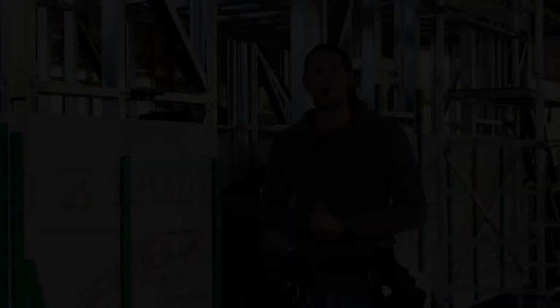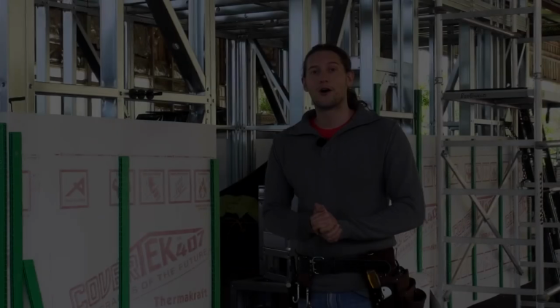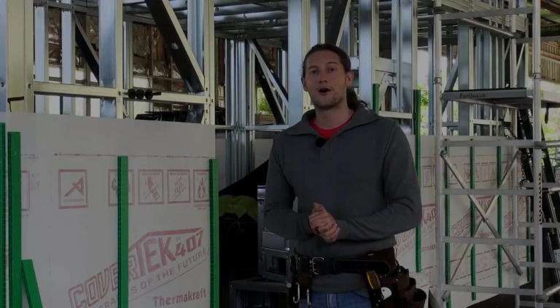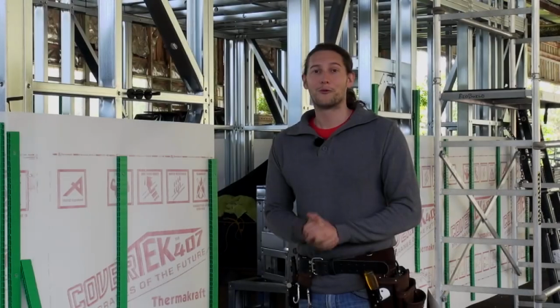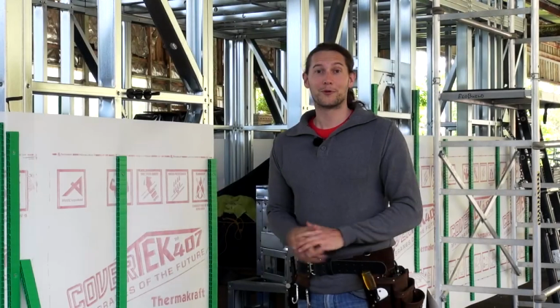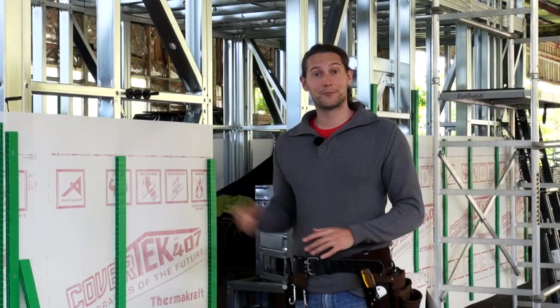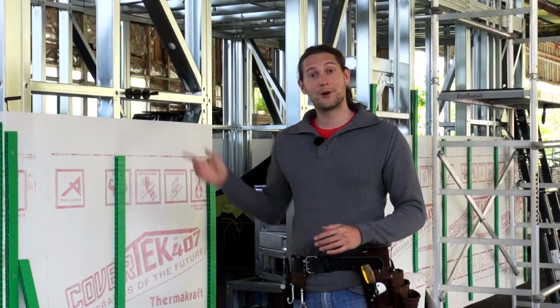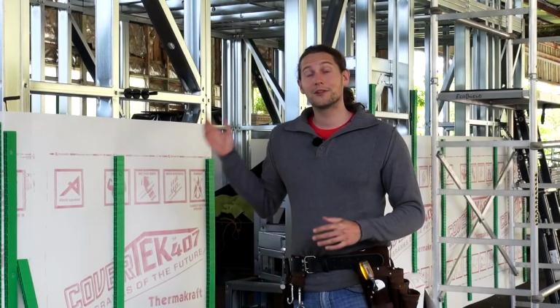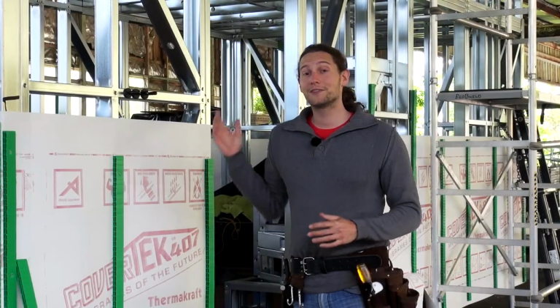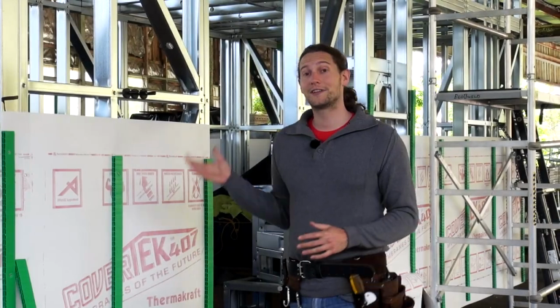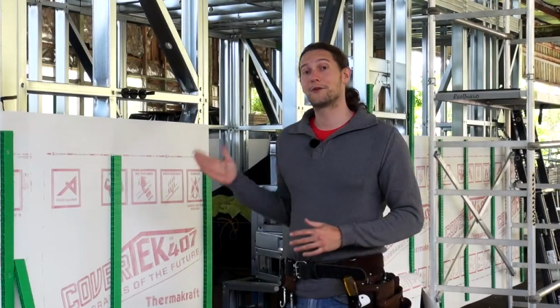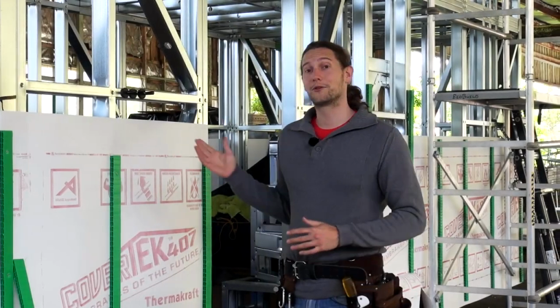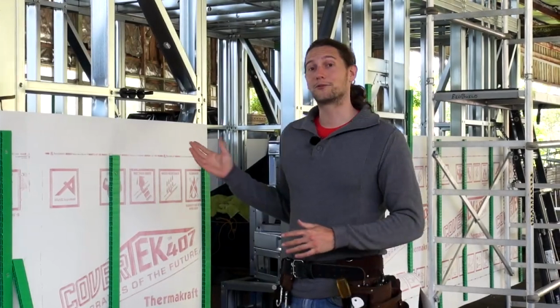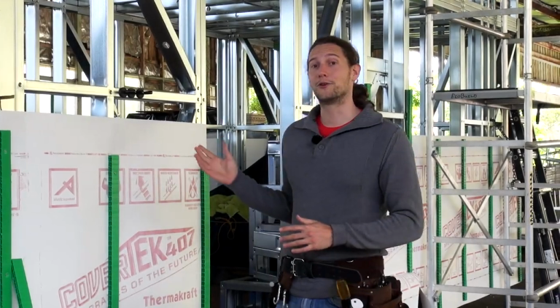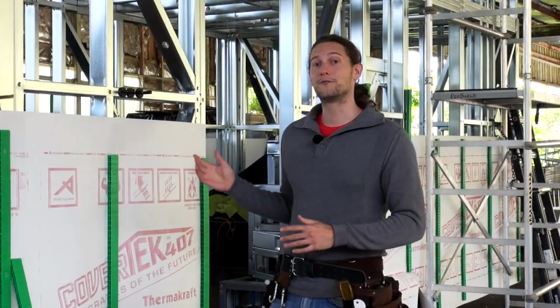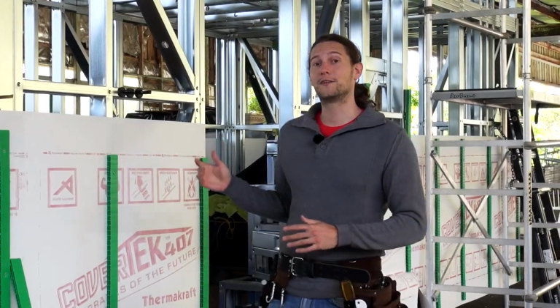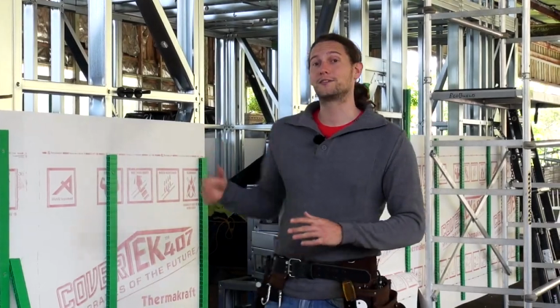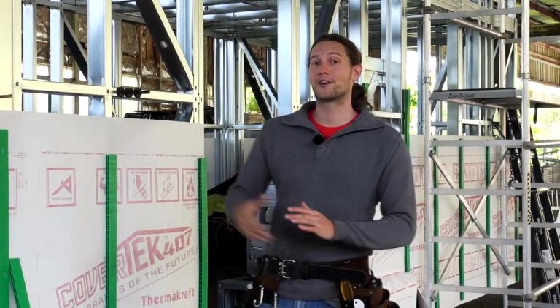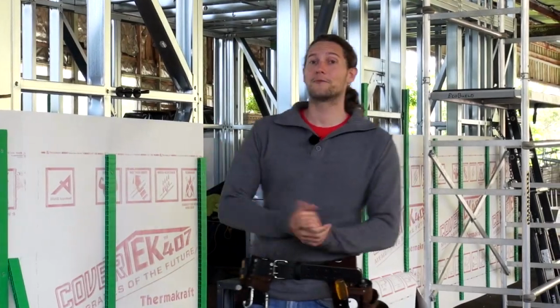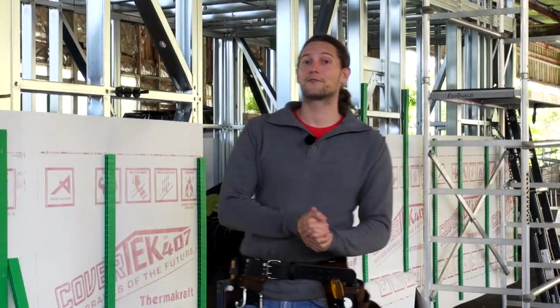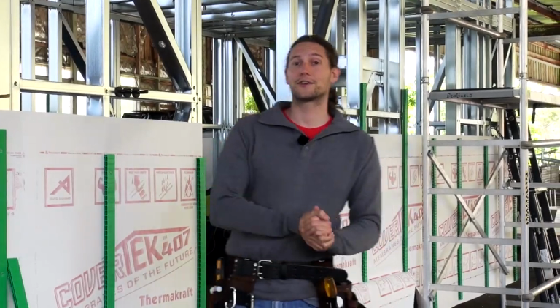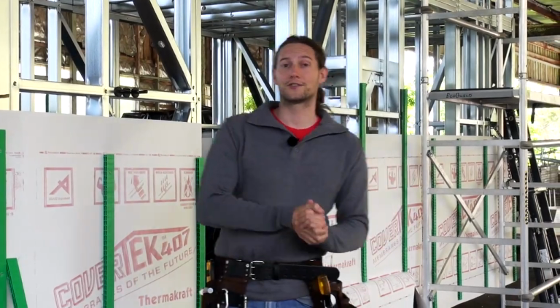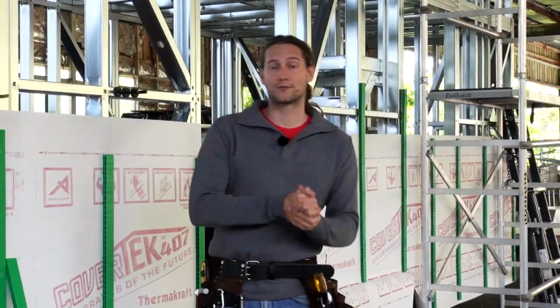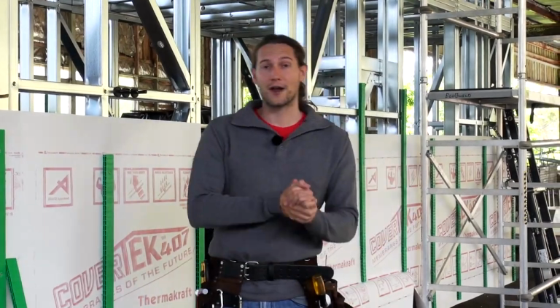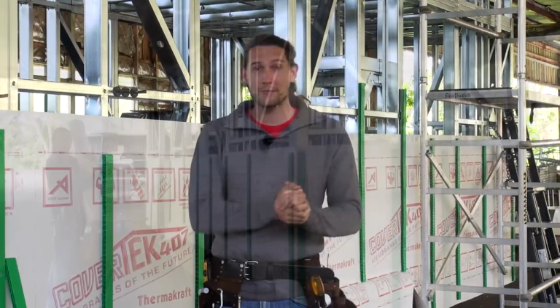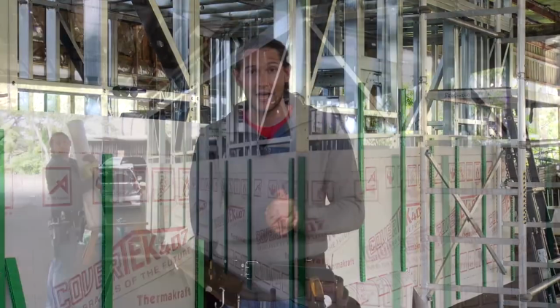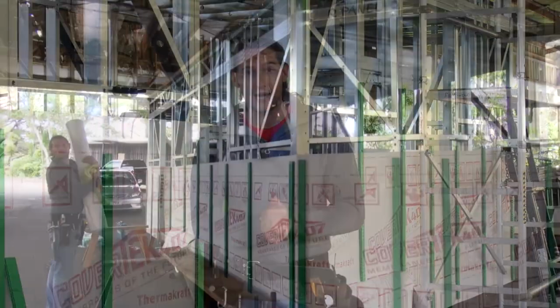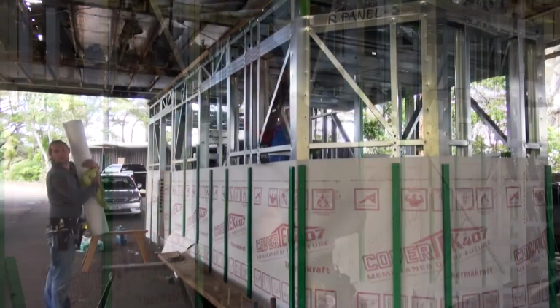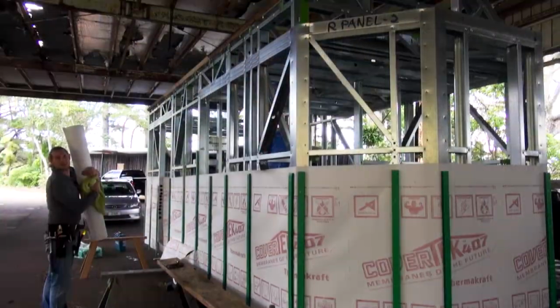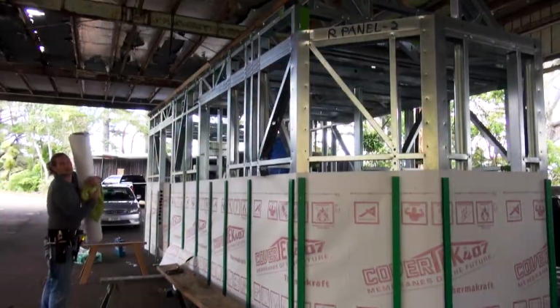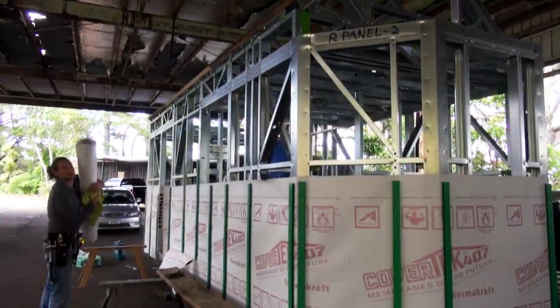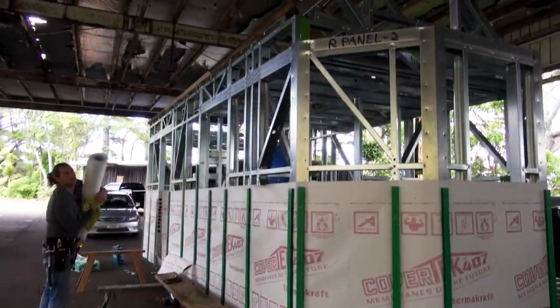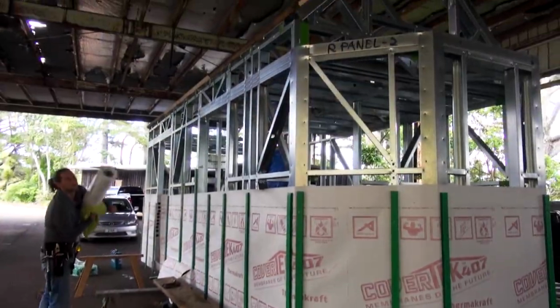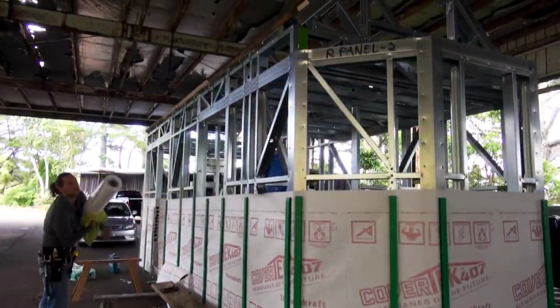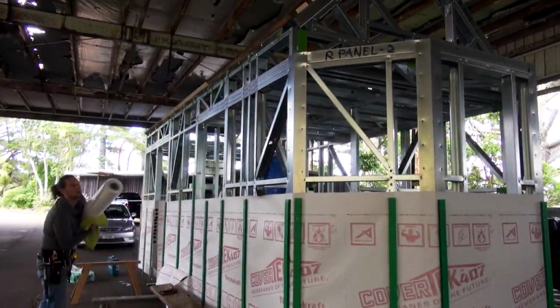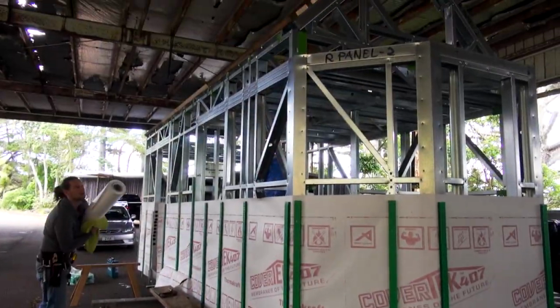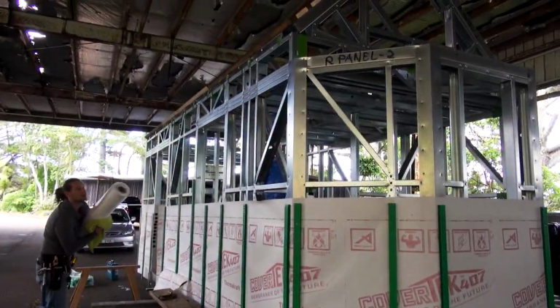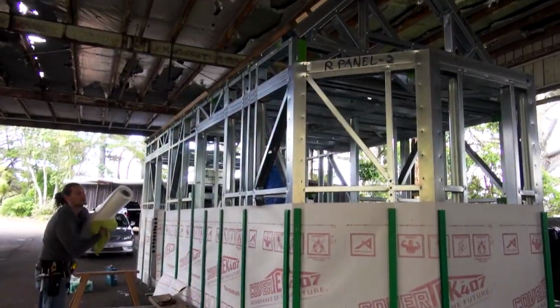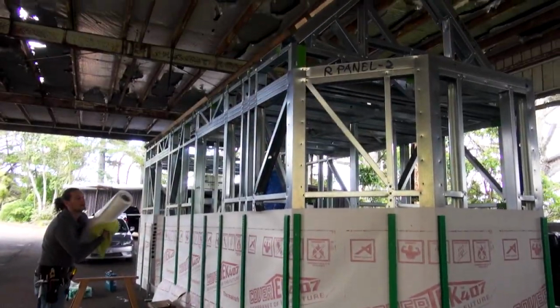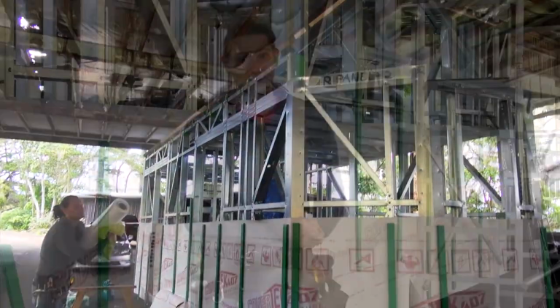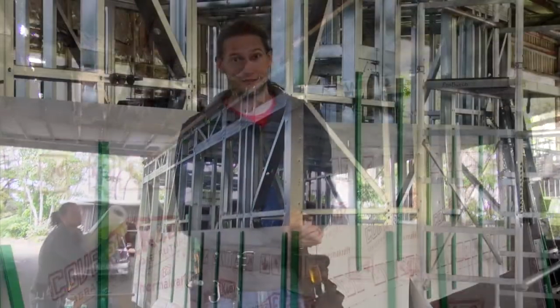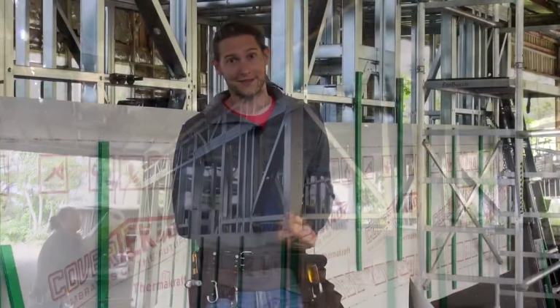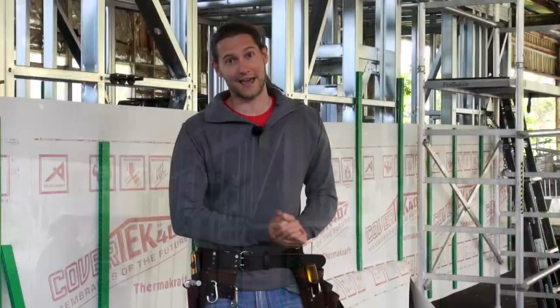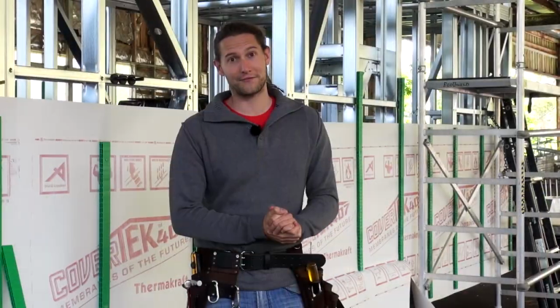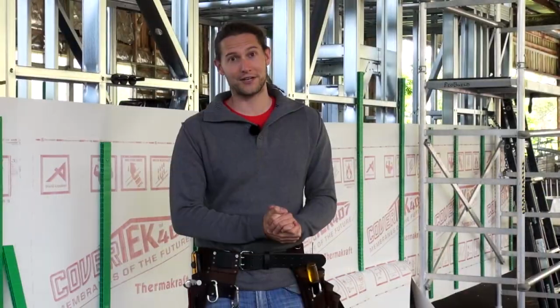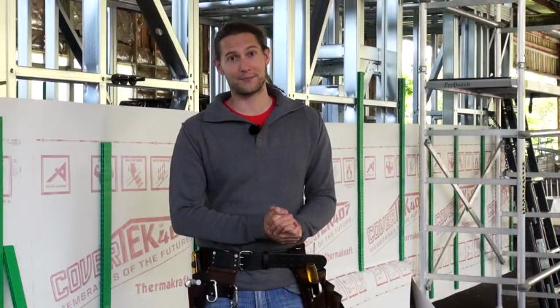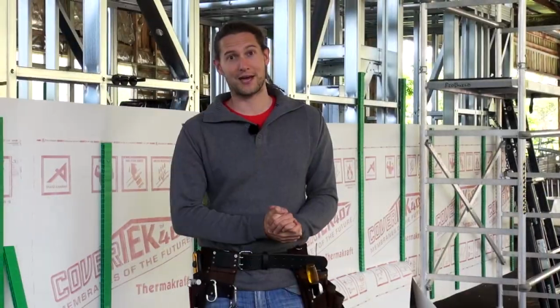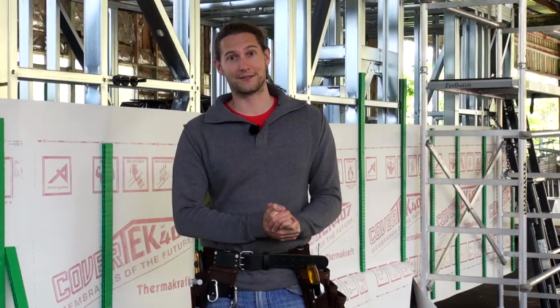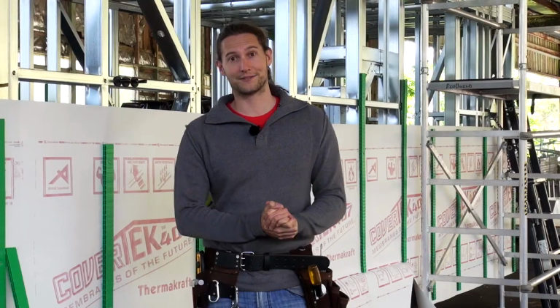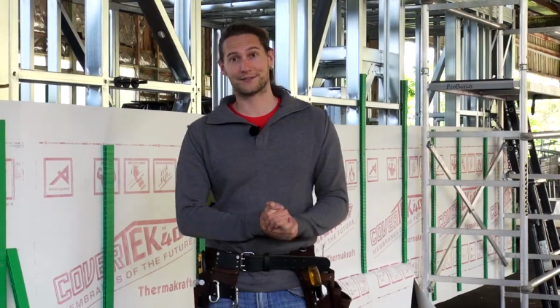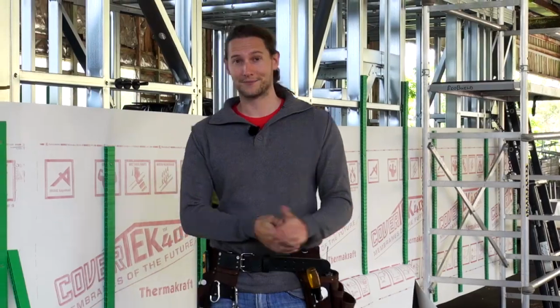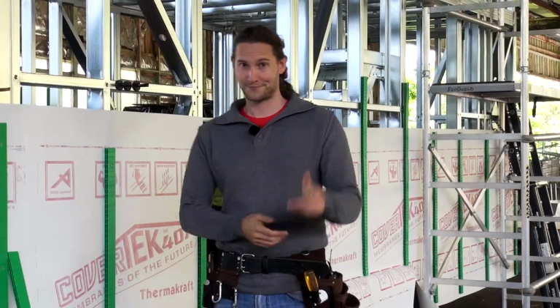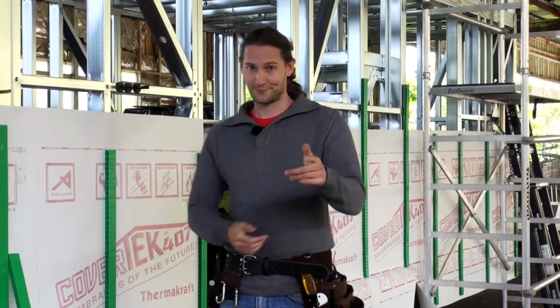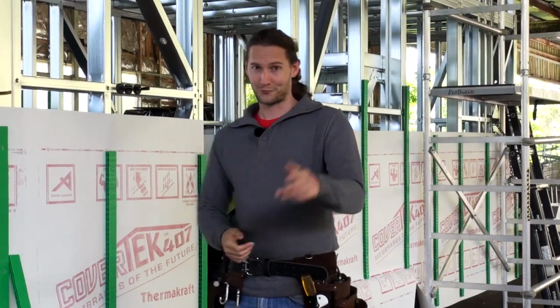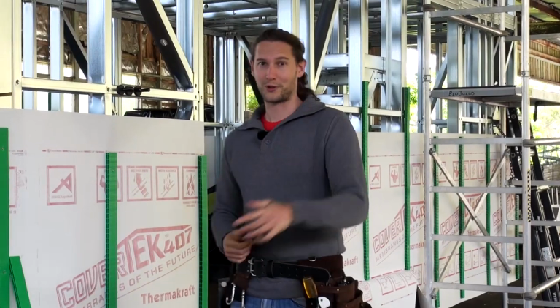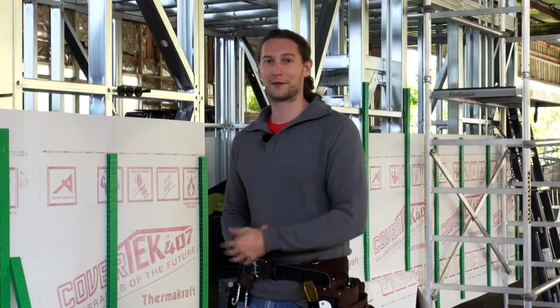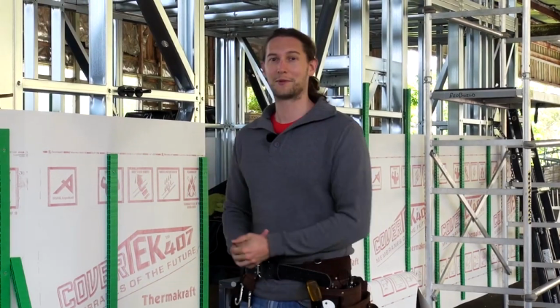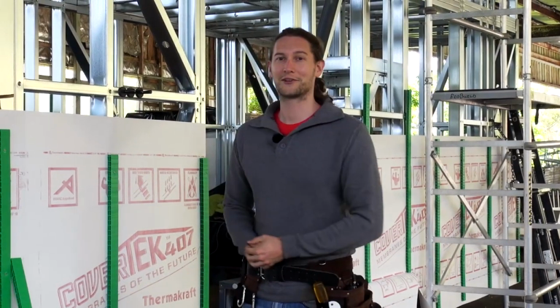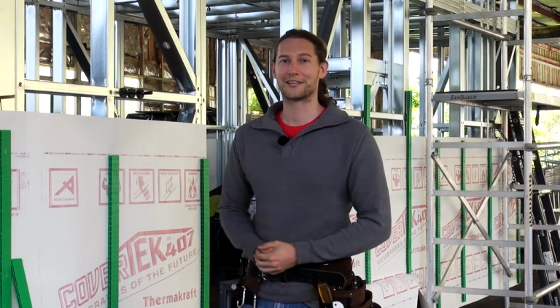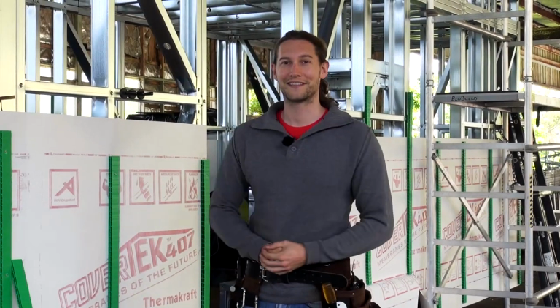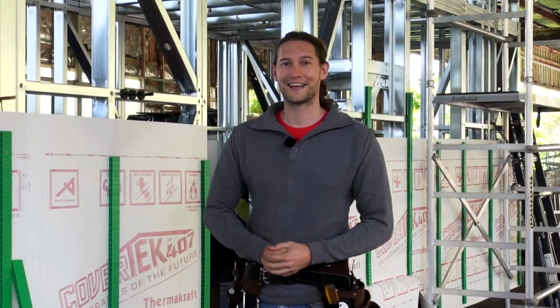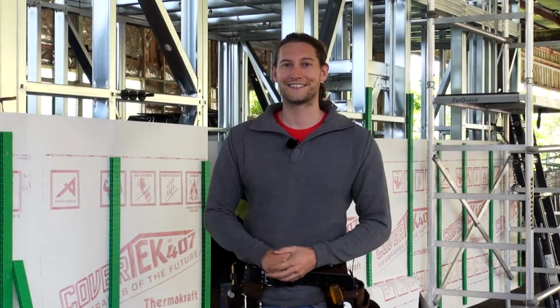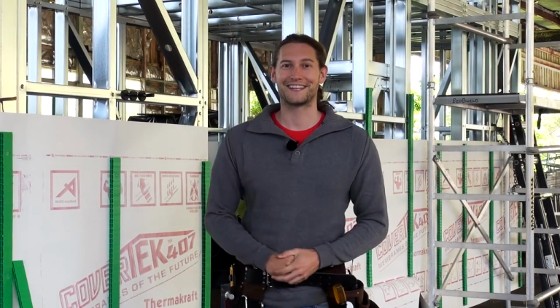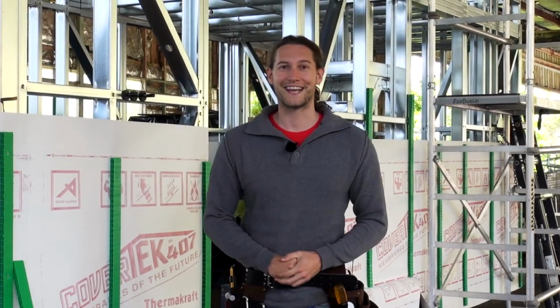With the purlins now on the roof, it's time for us to wrap the house in building paper and fasten the cavity battens. We're going to be looking at that today.